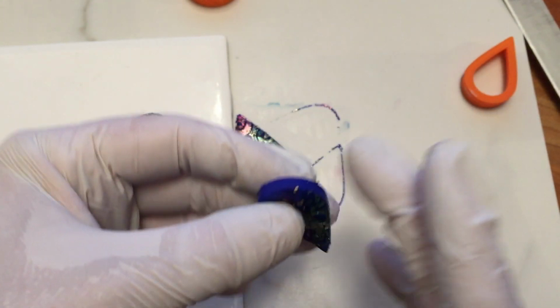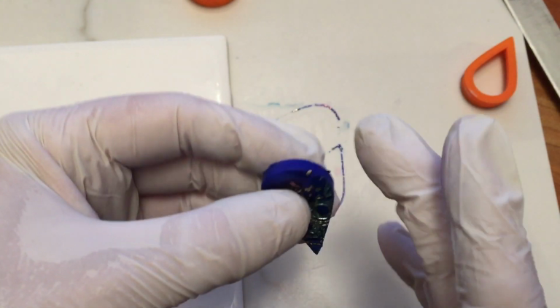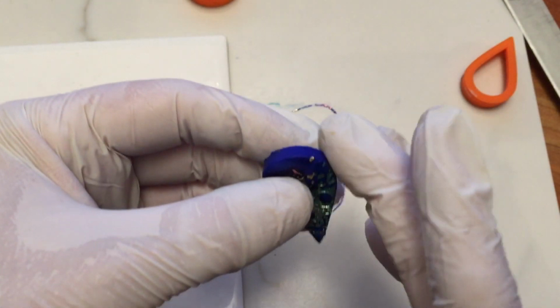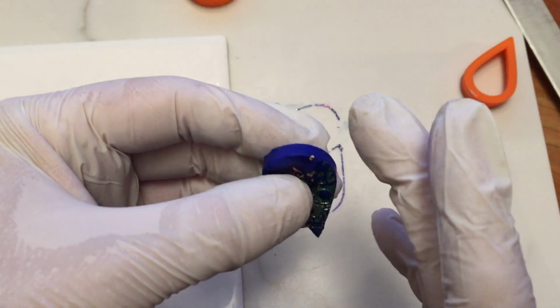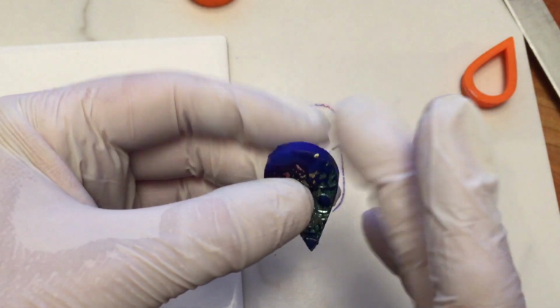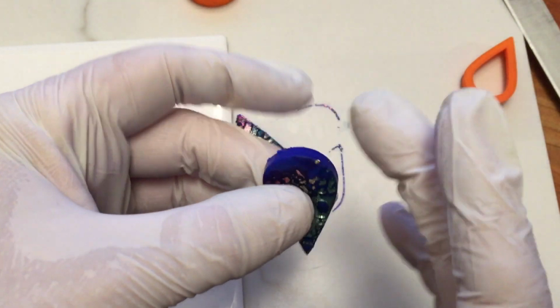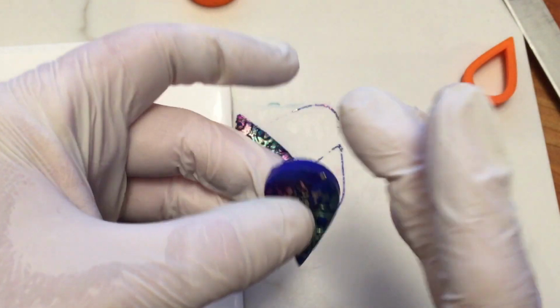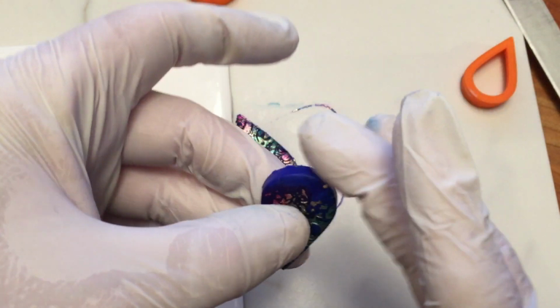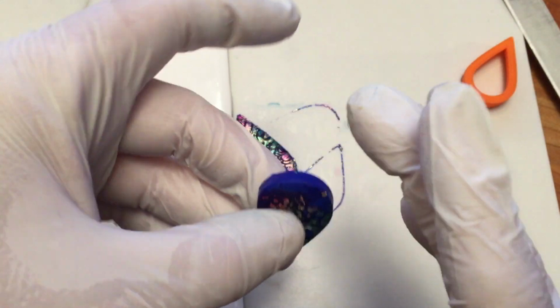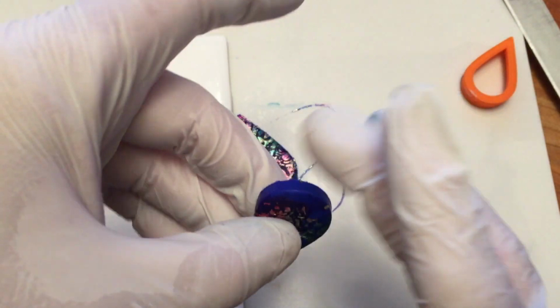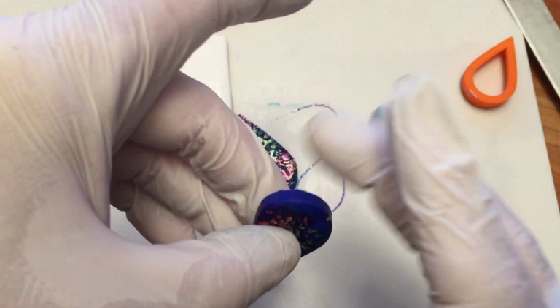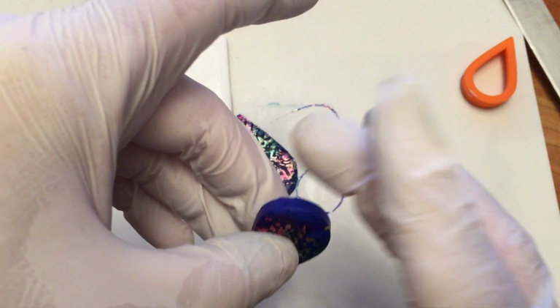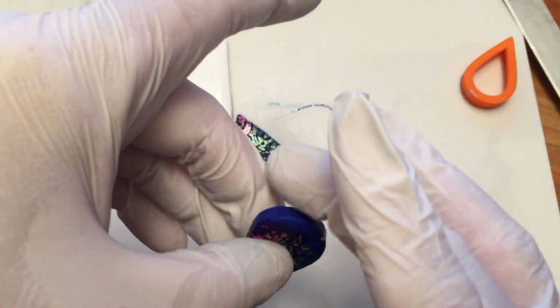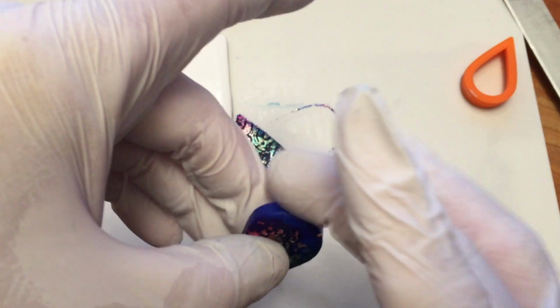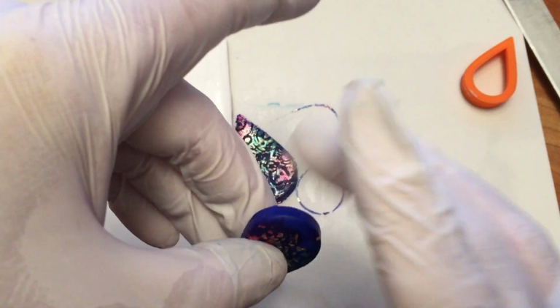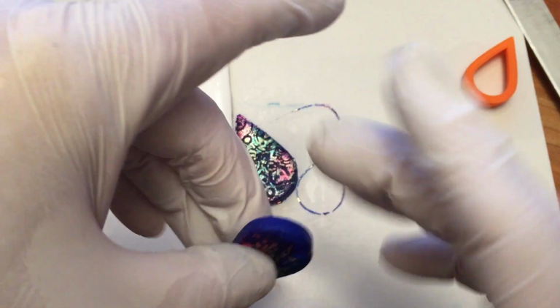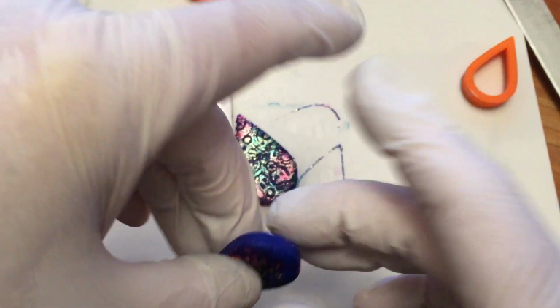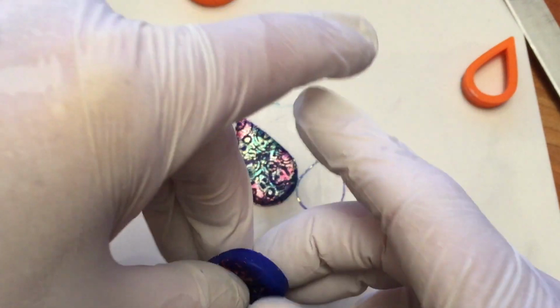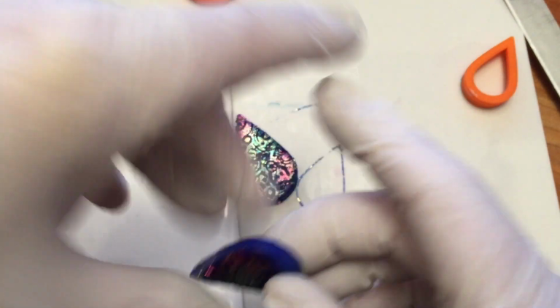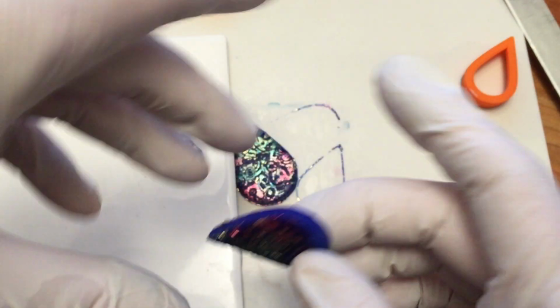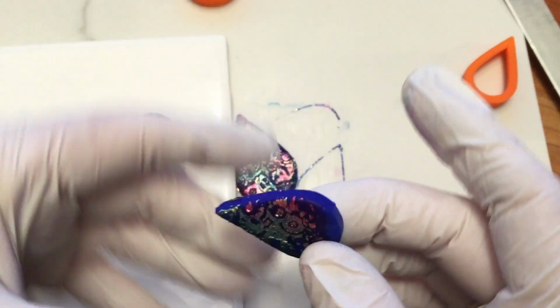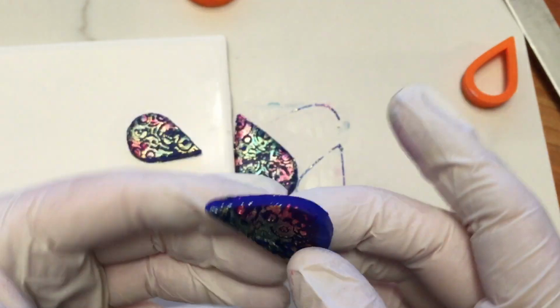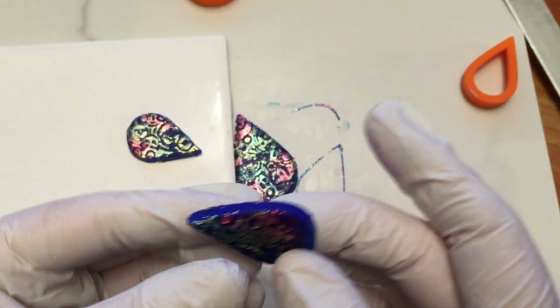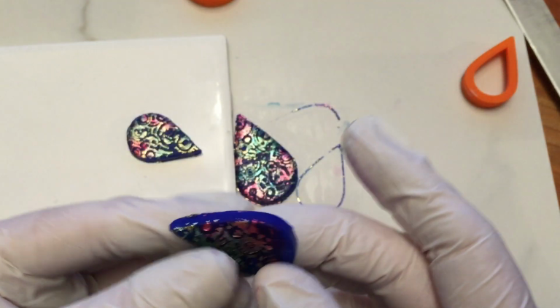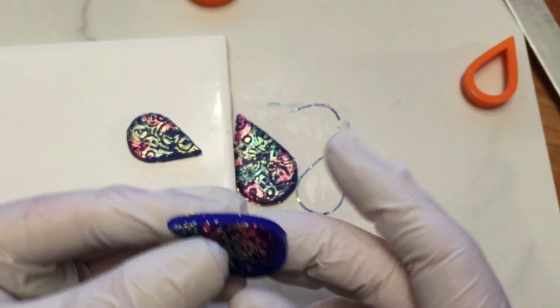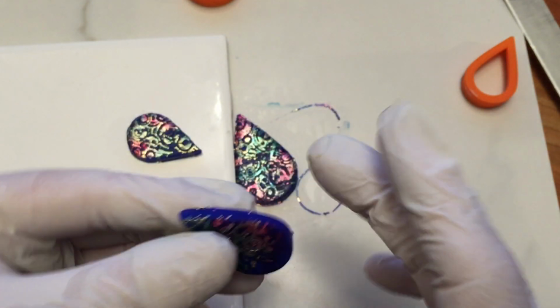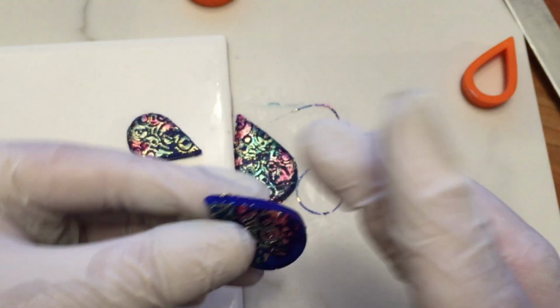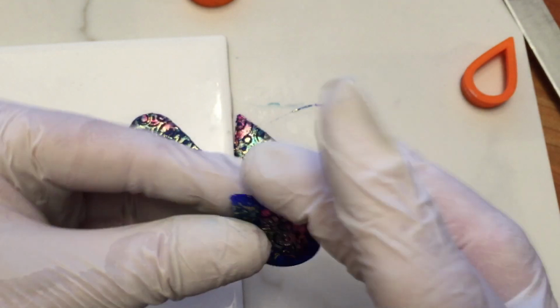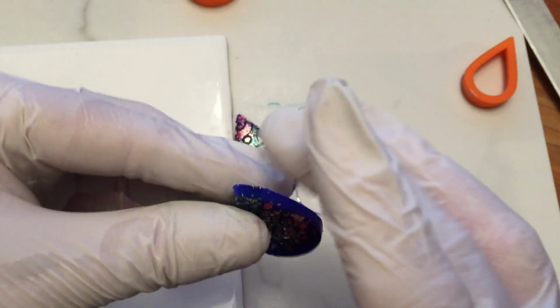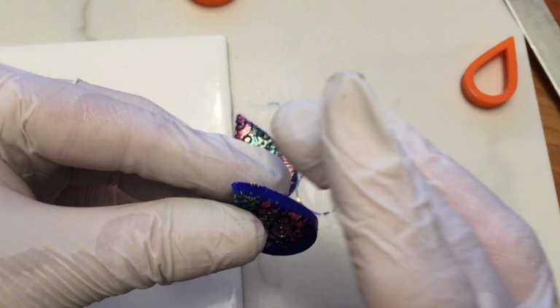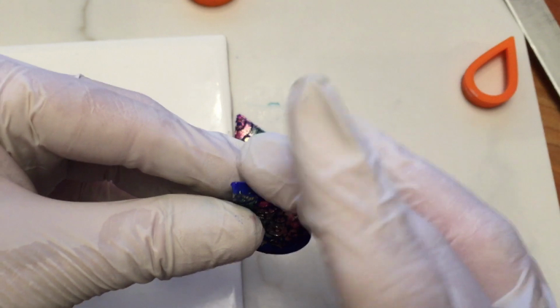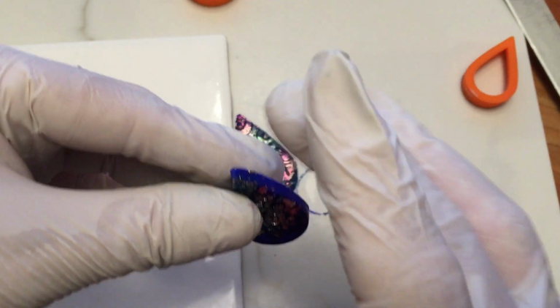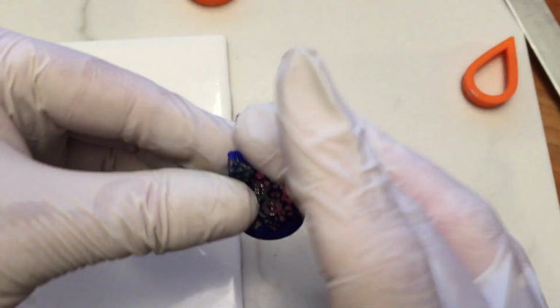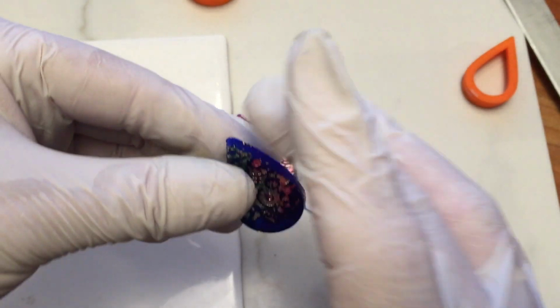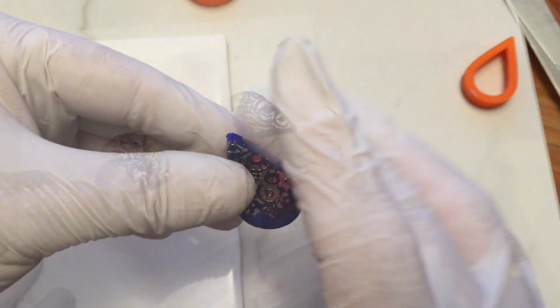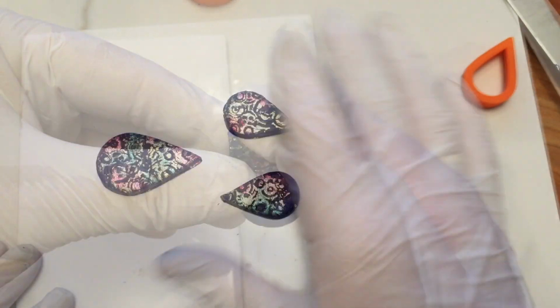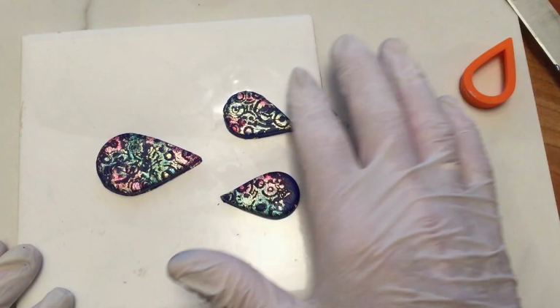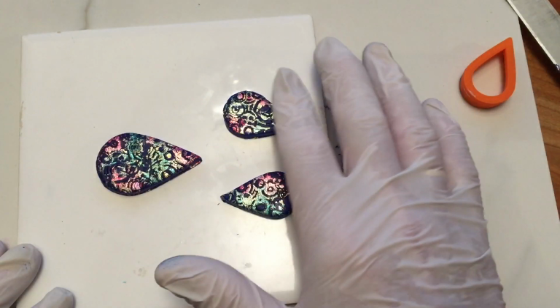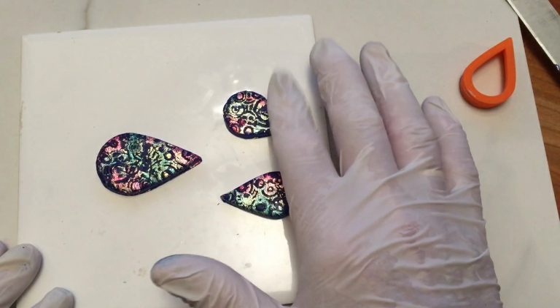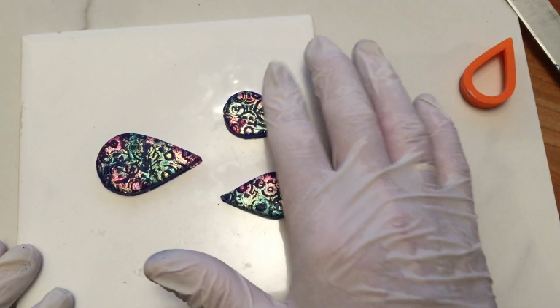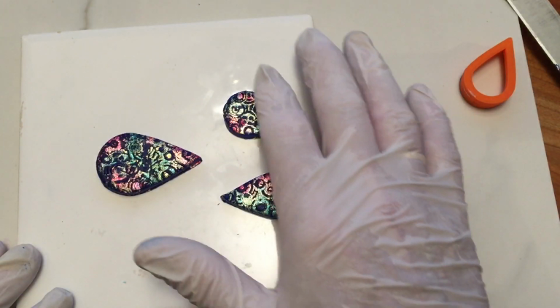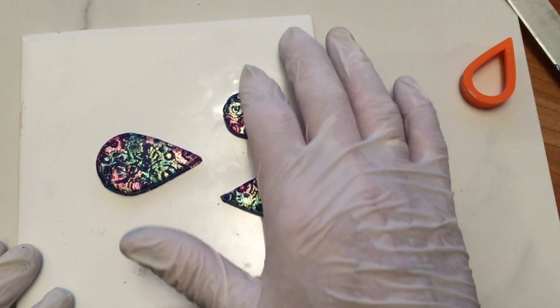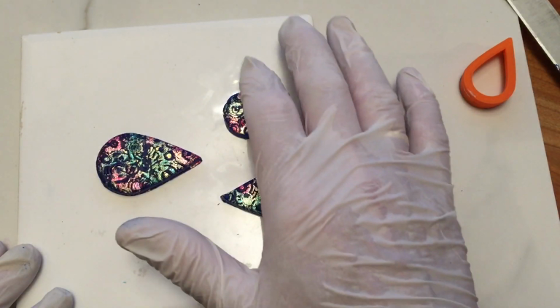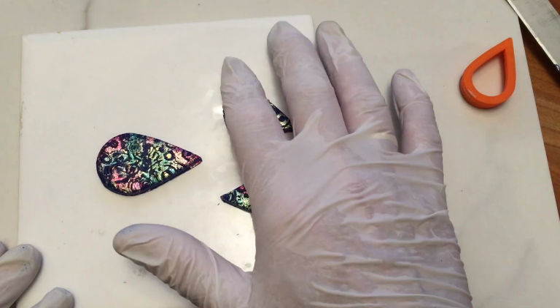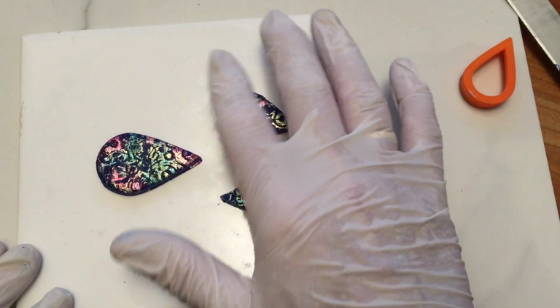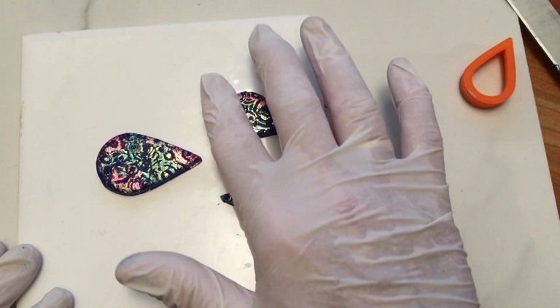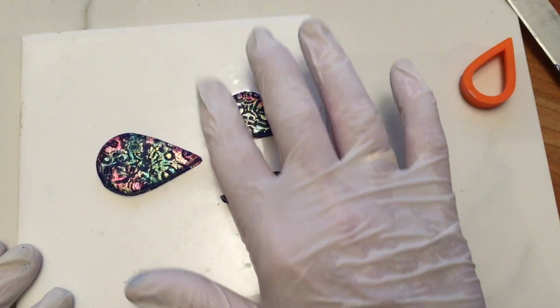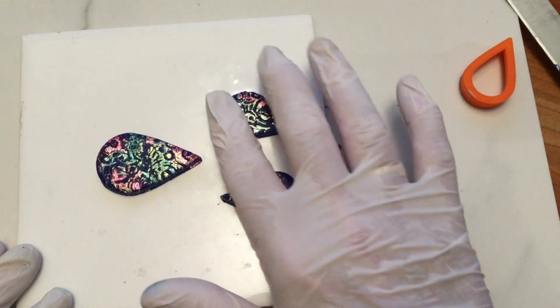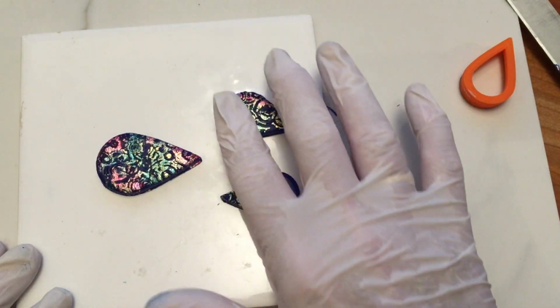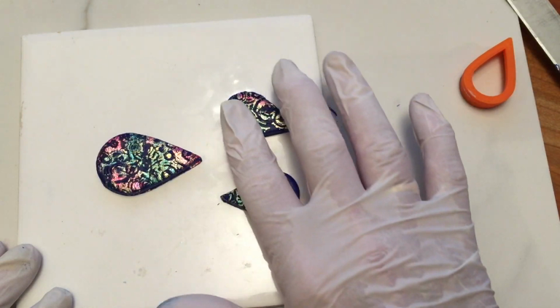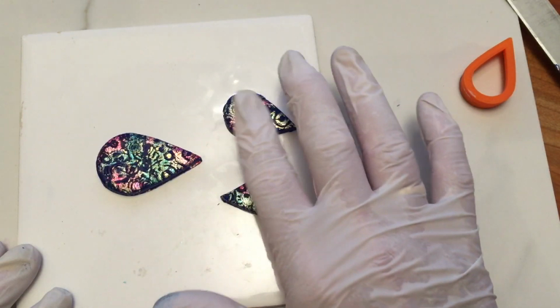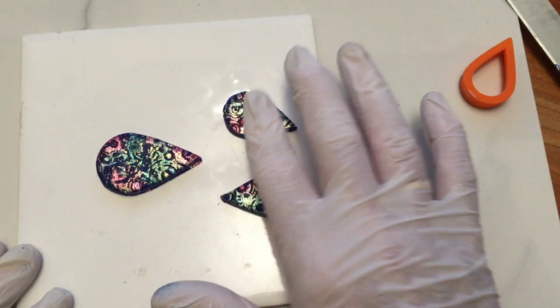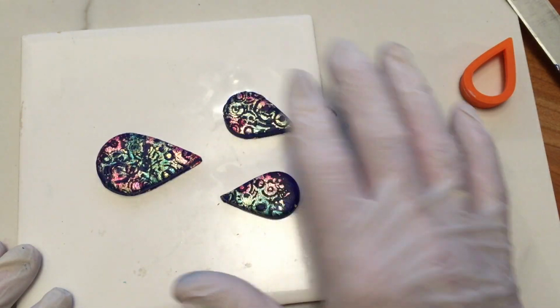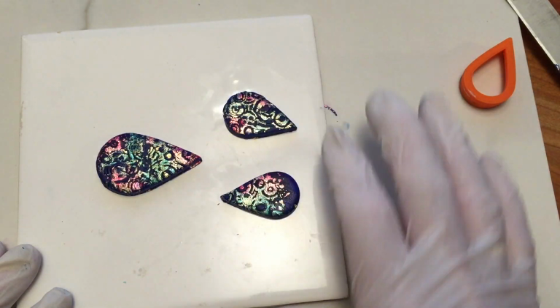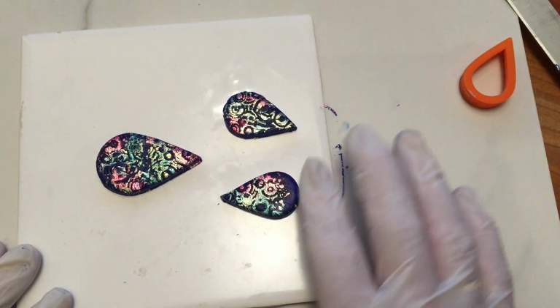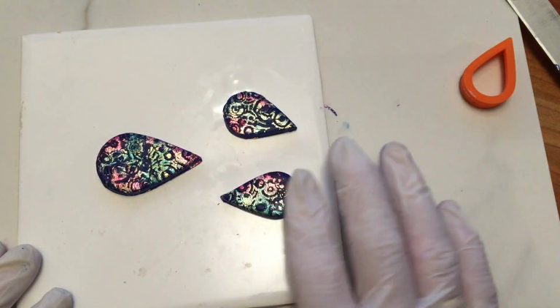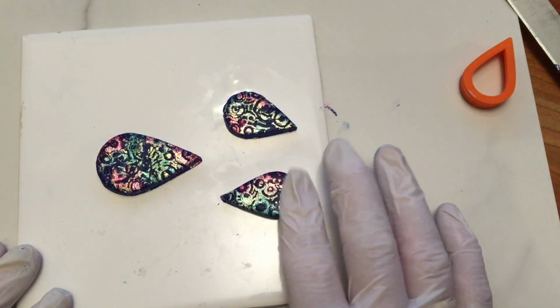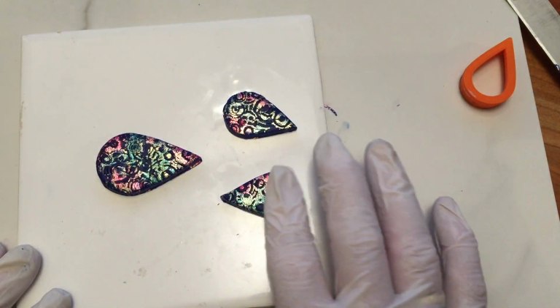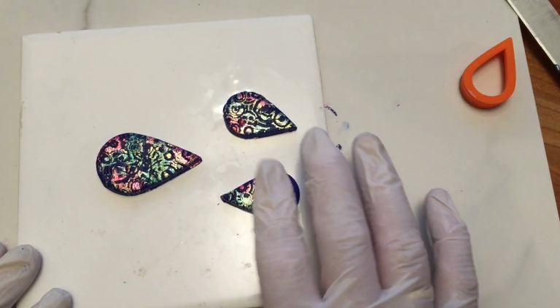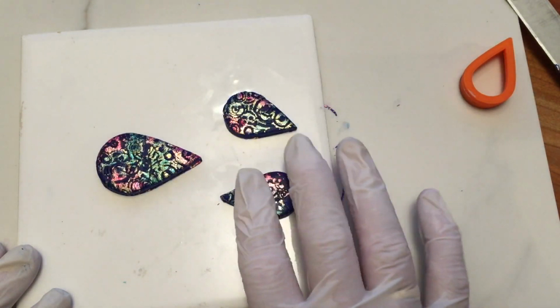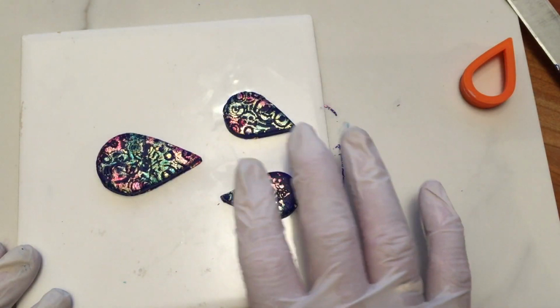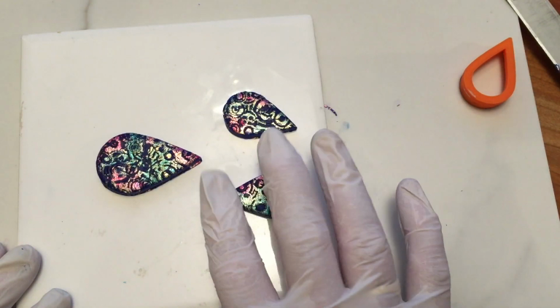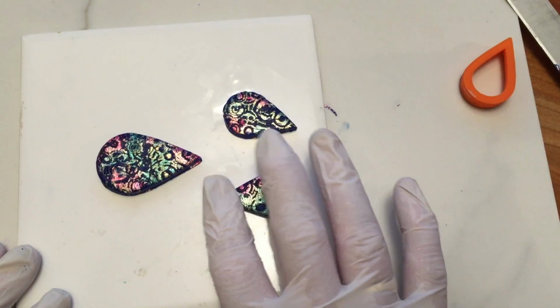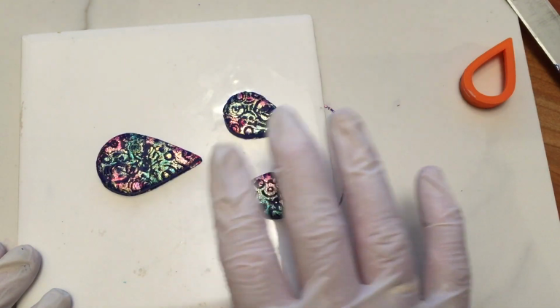I smoothed the edges of all three and placed them on a baking tile. I baked them at 275 degrees for 30 minutes.